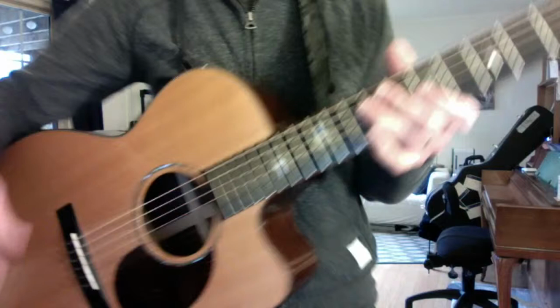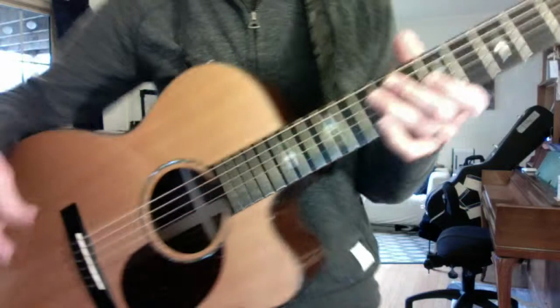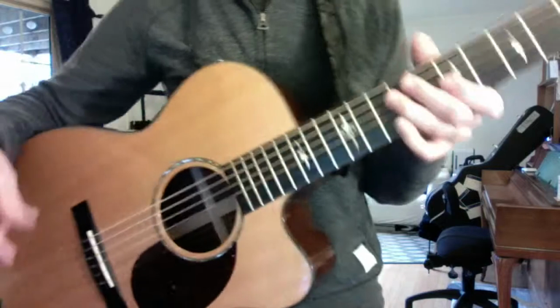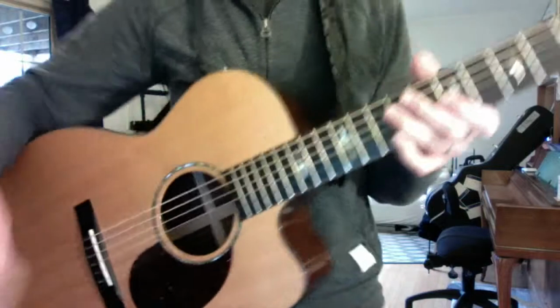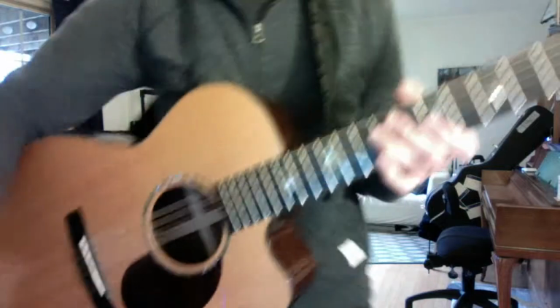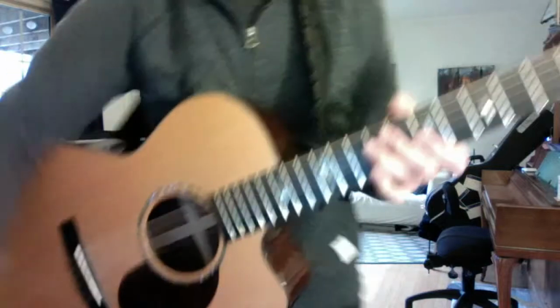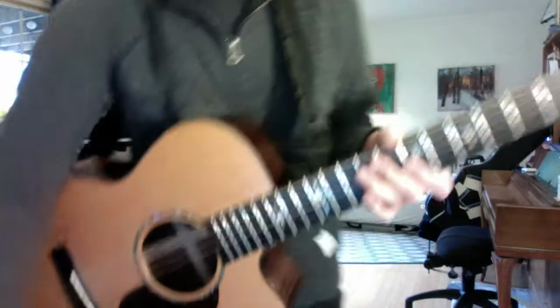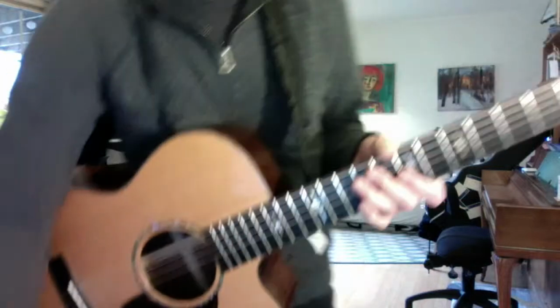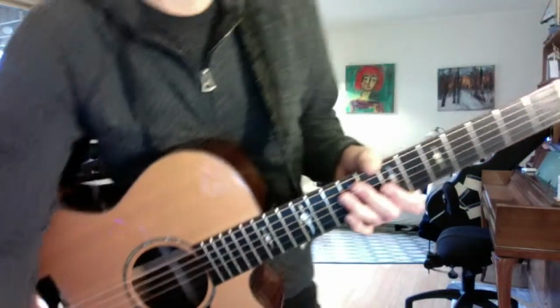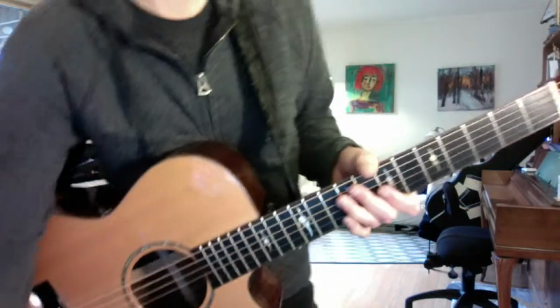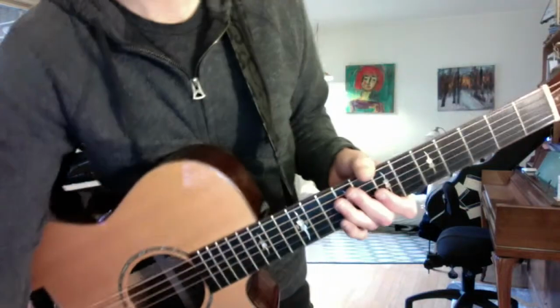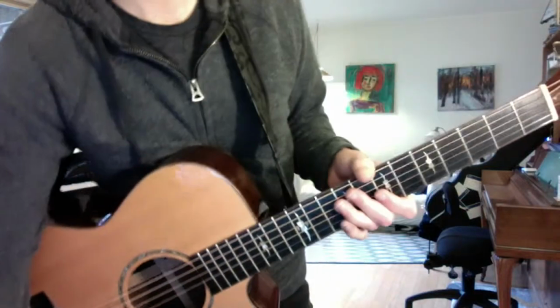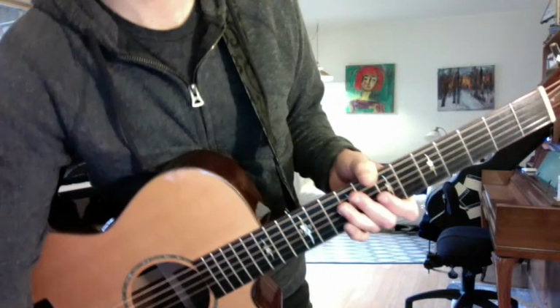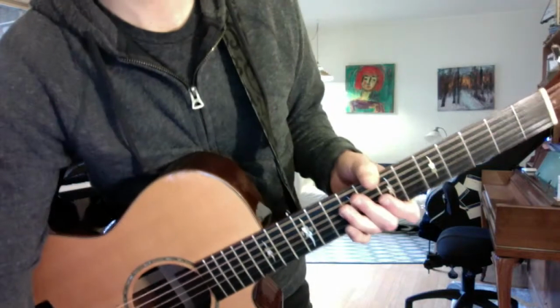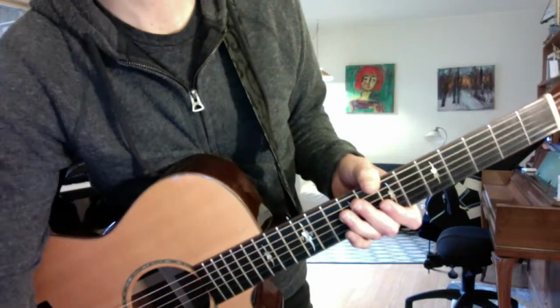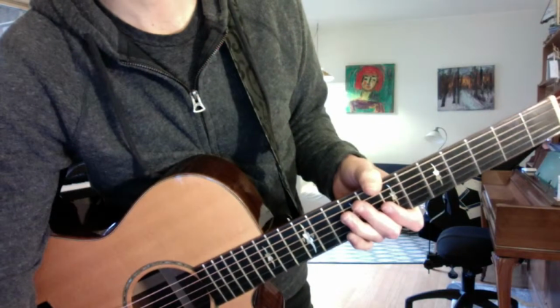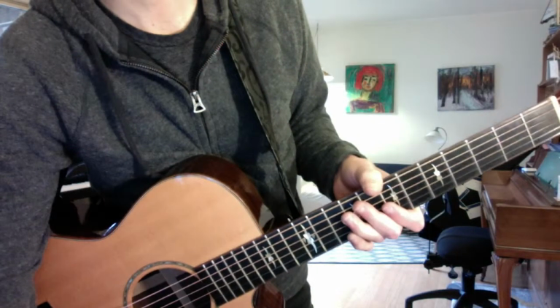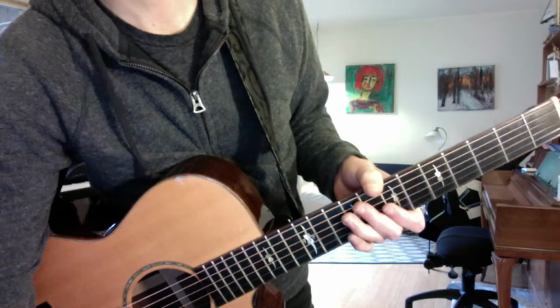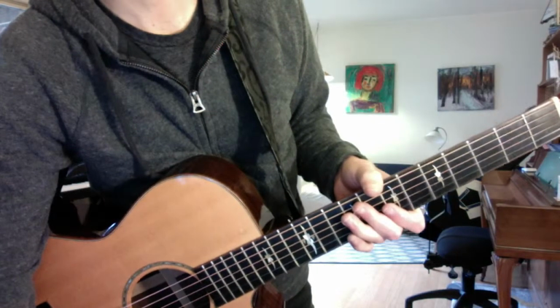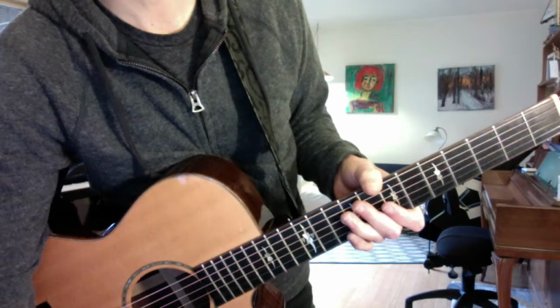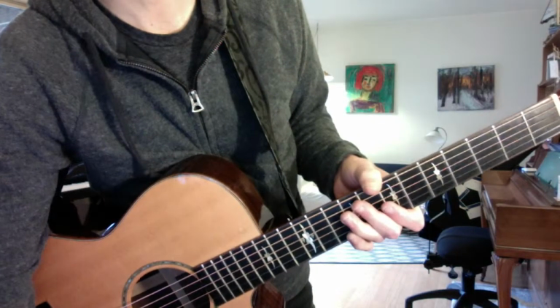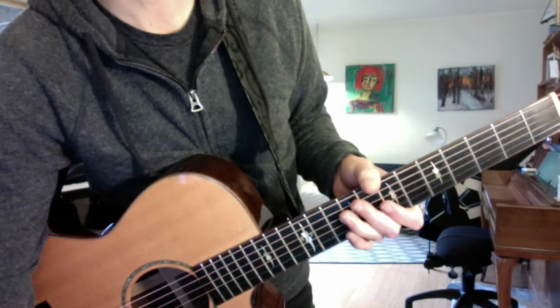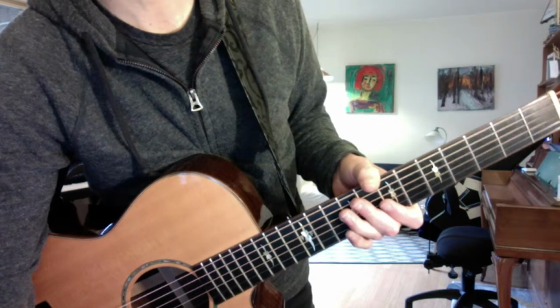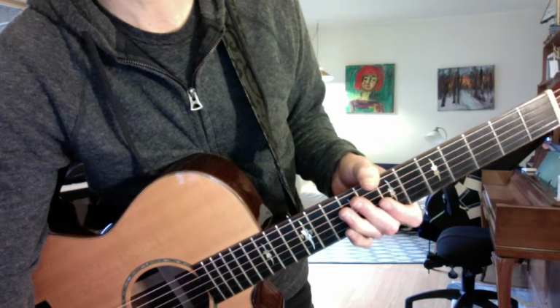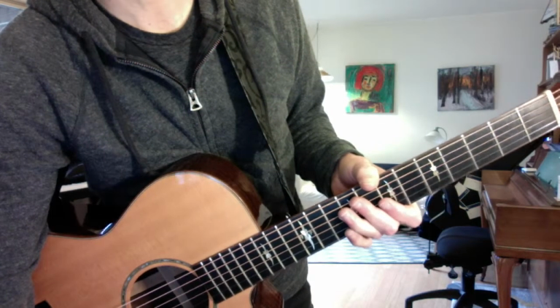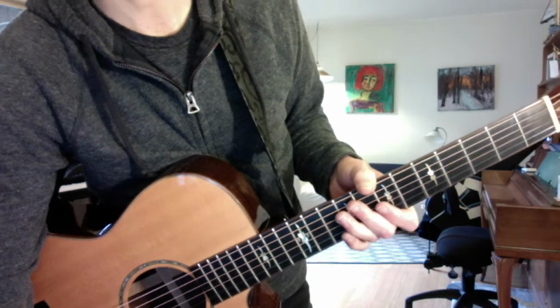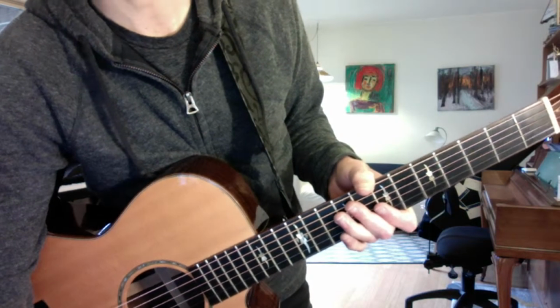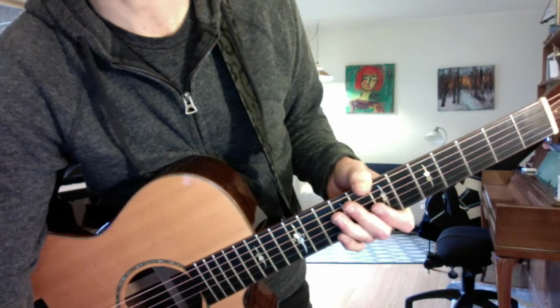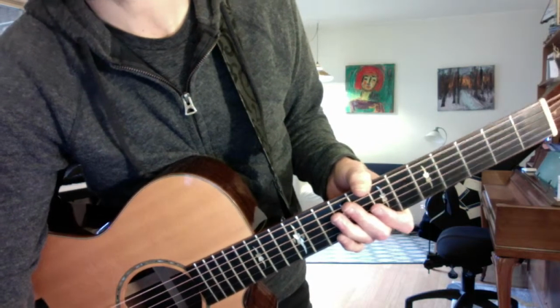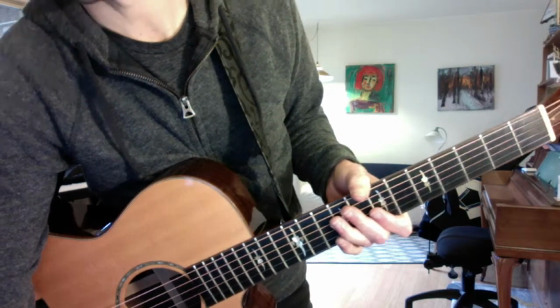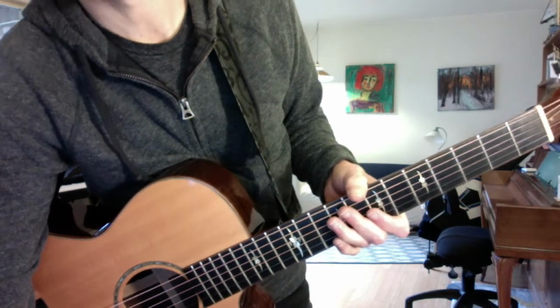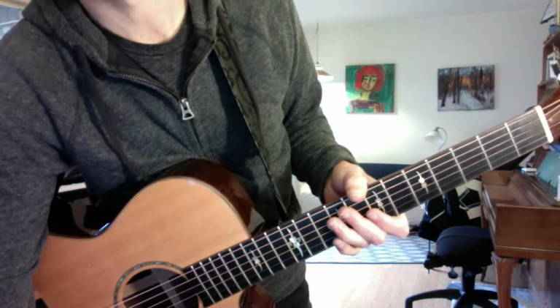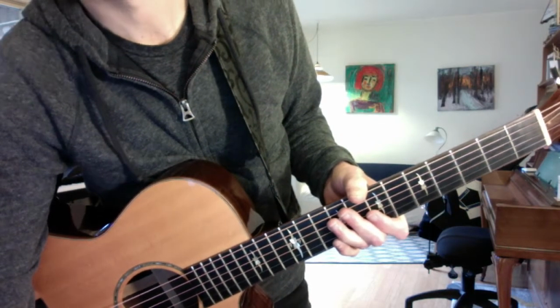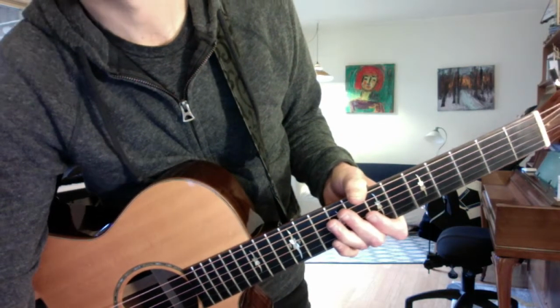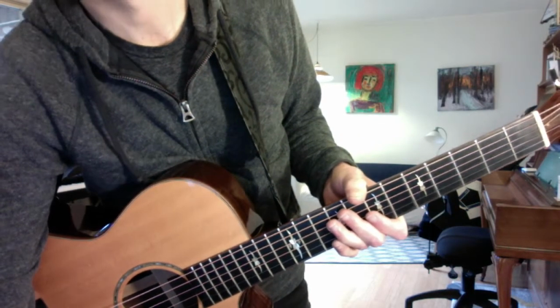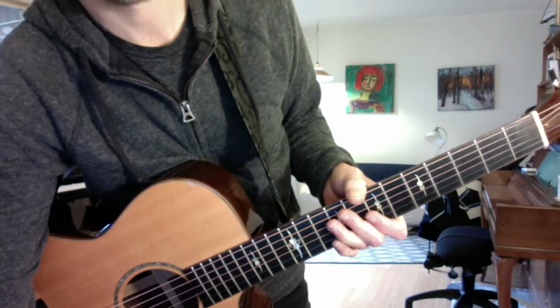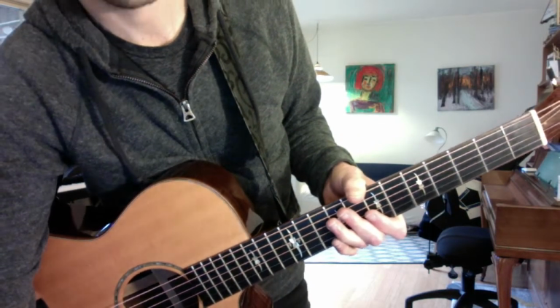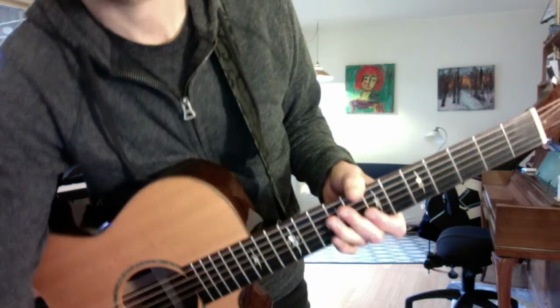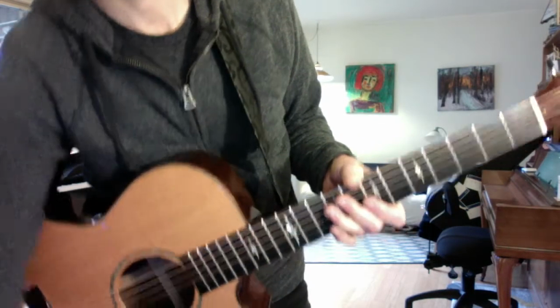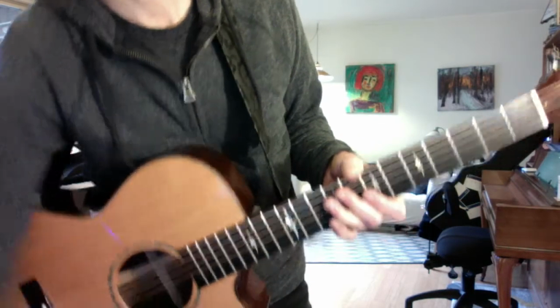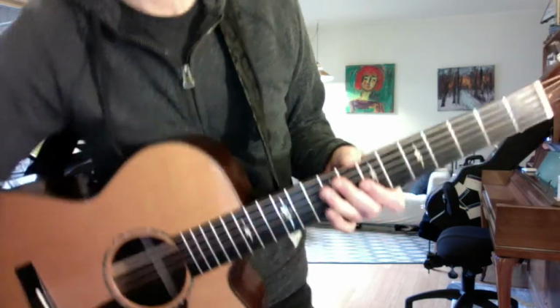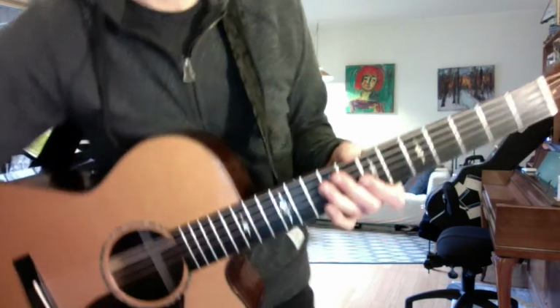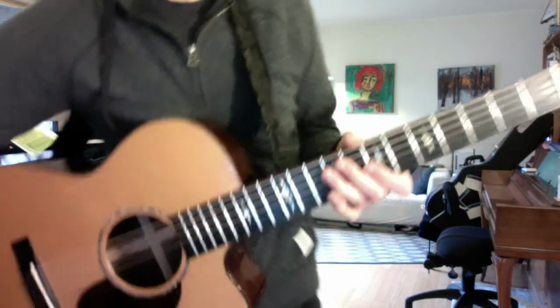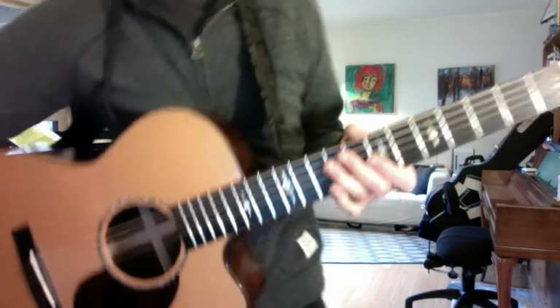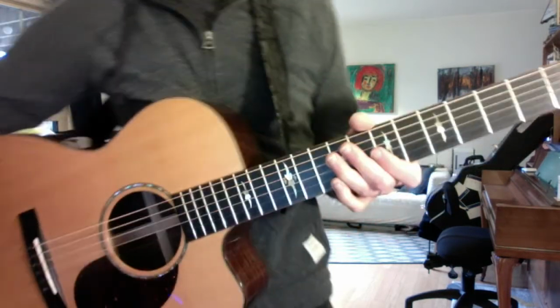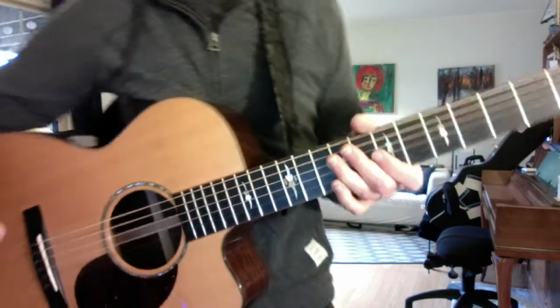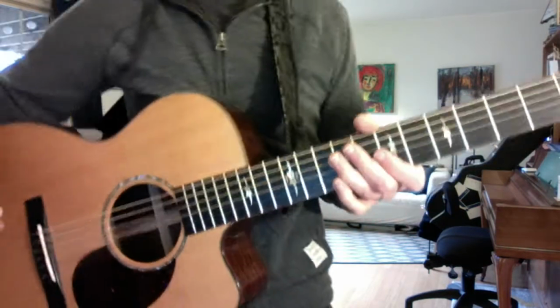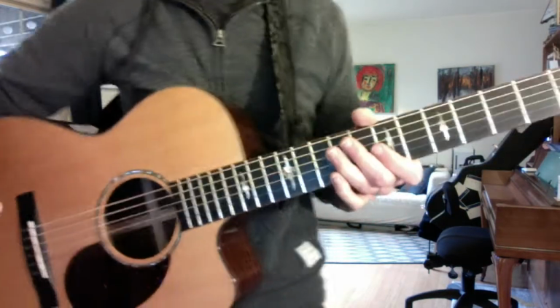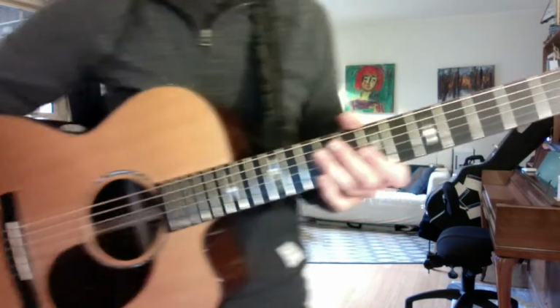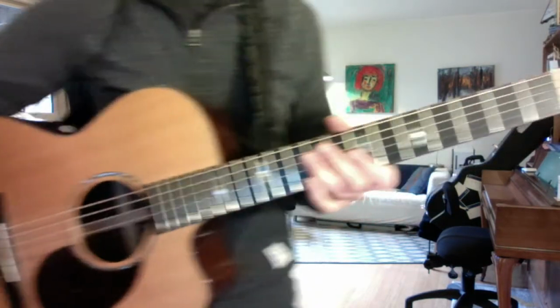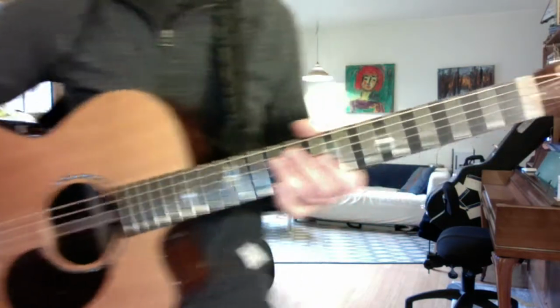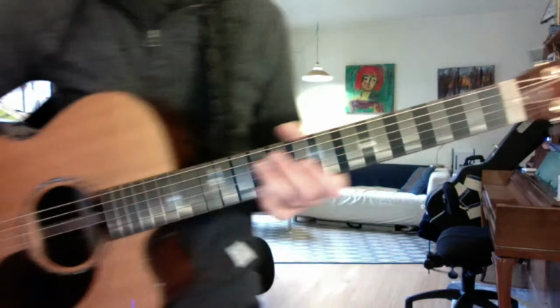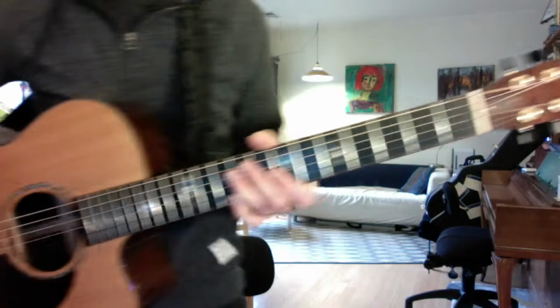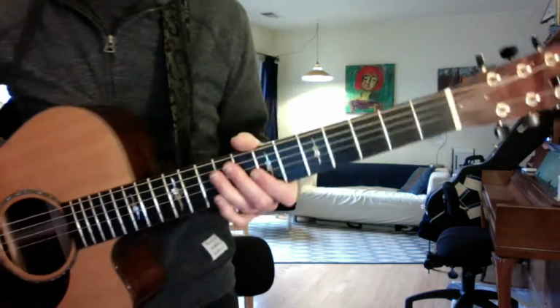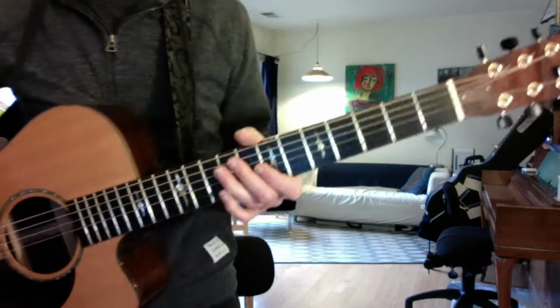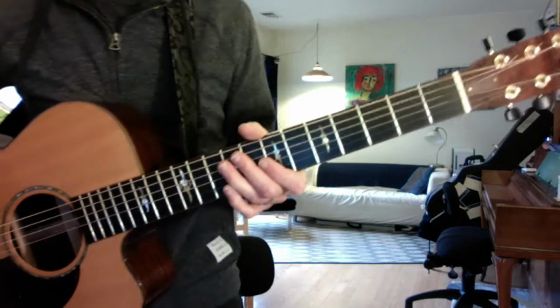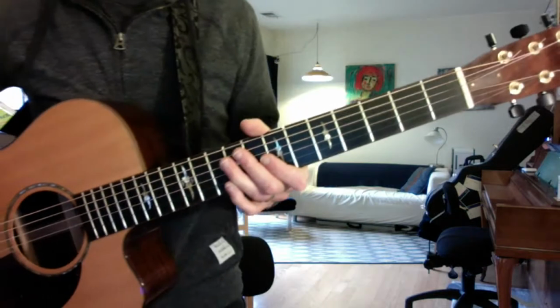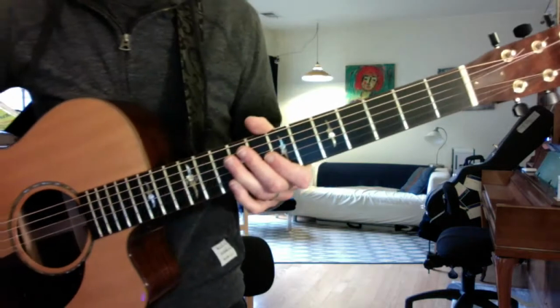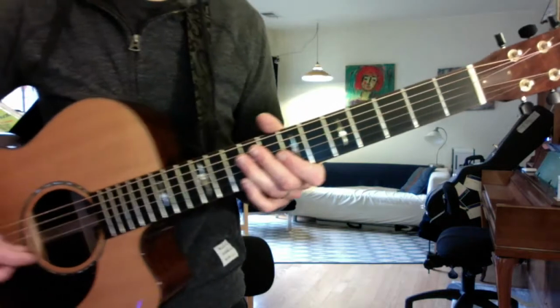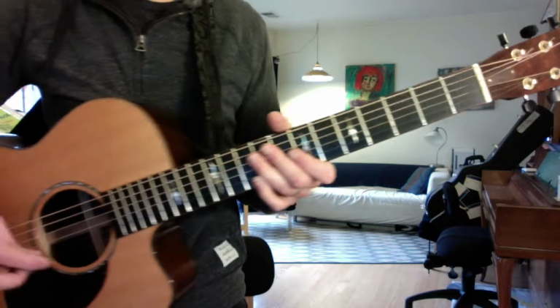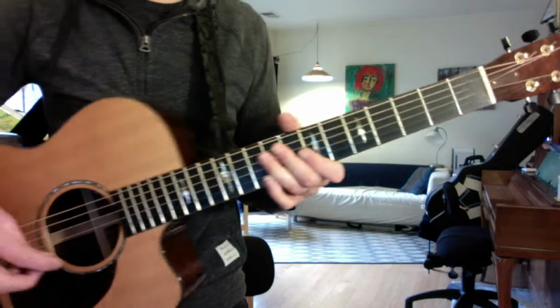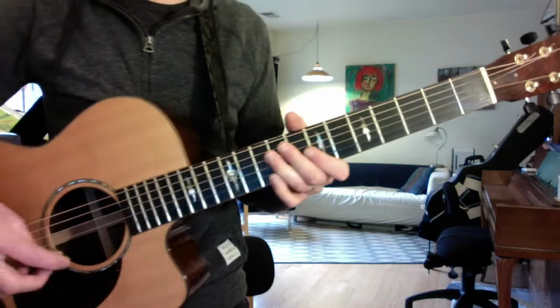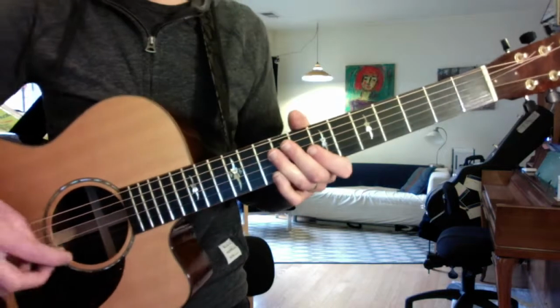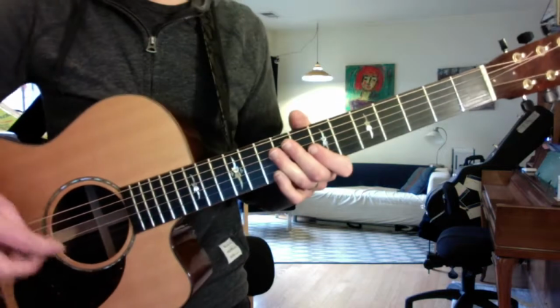Riff Raff, here are the new parts to Ramblin' Man, starting with the intro lick, key of G.